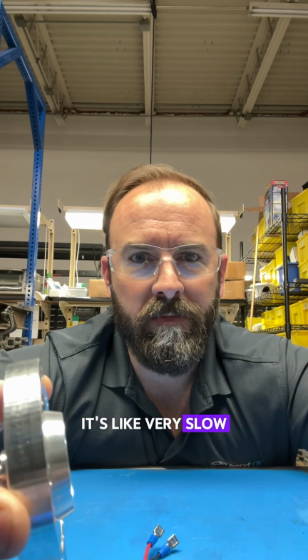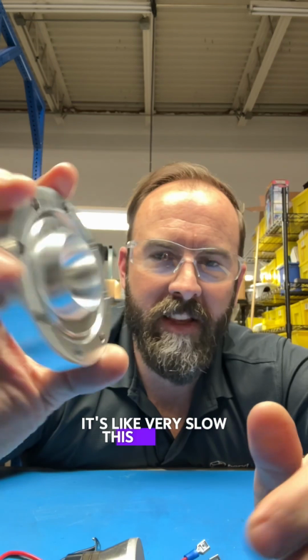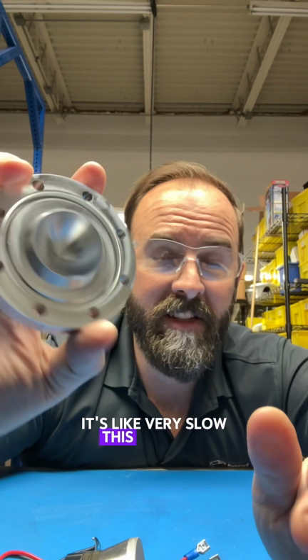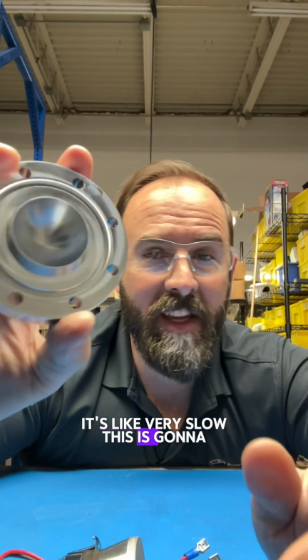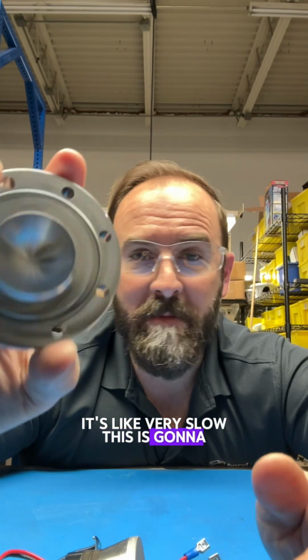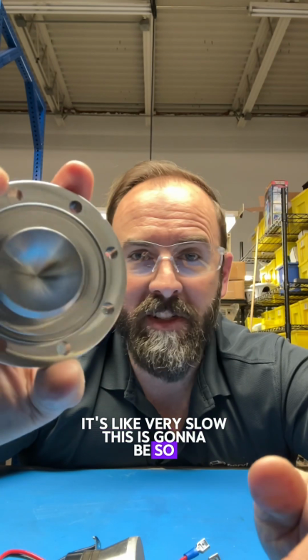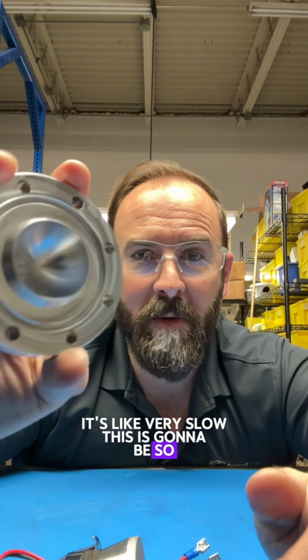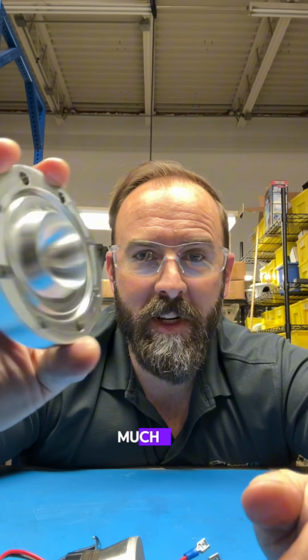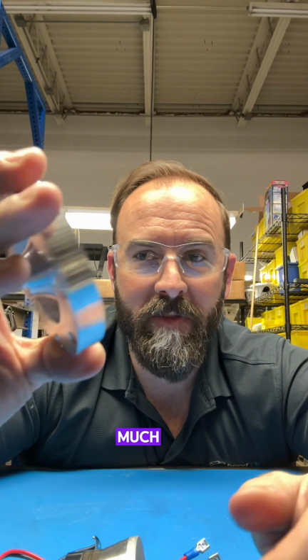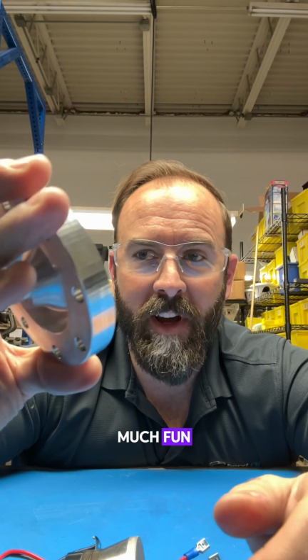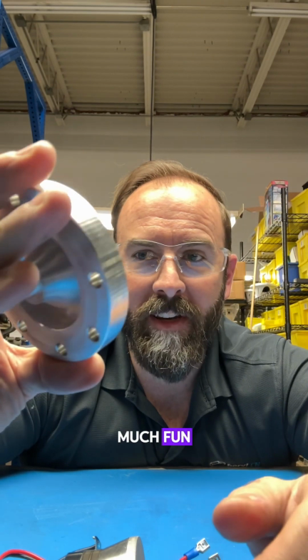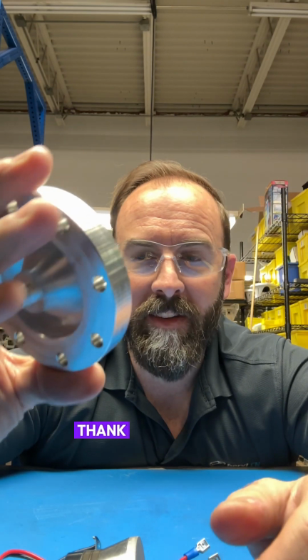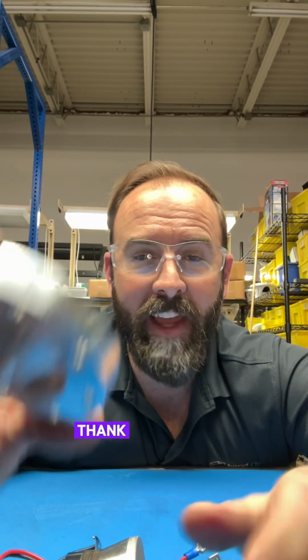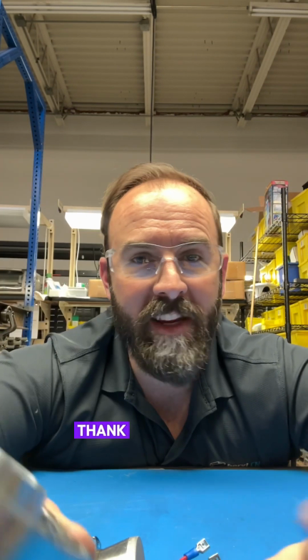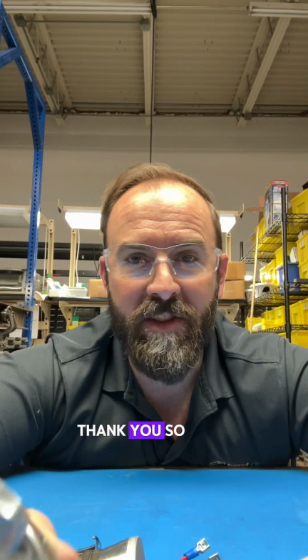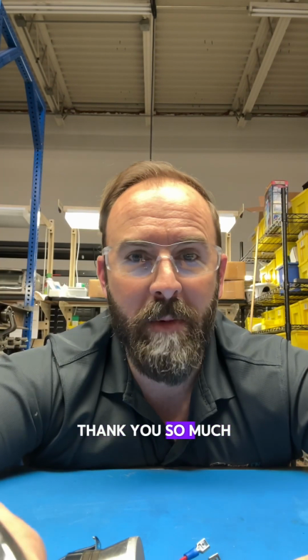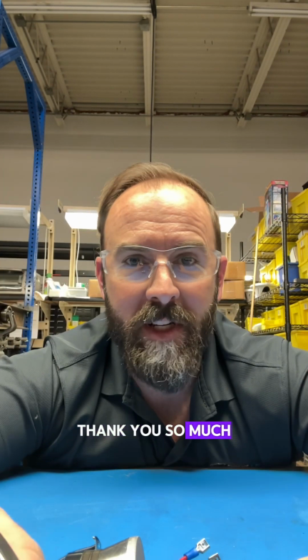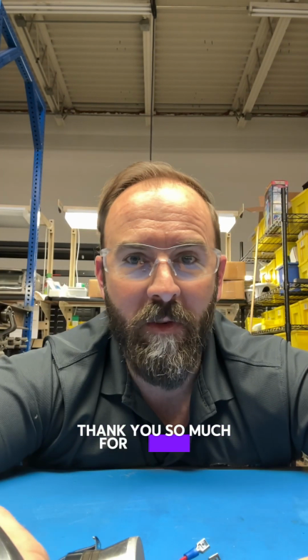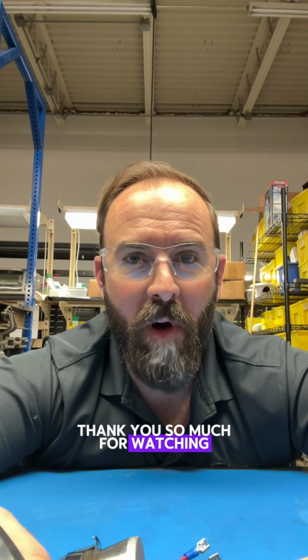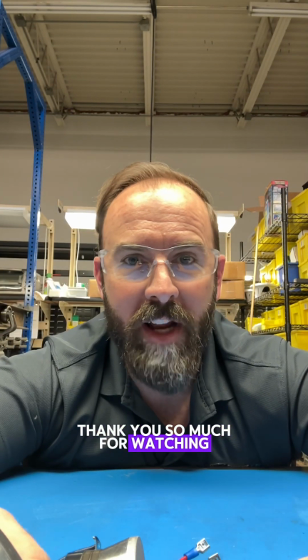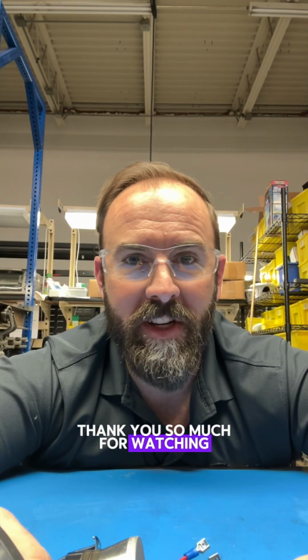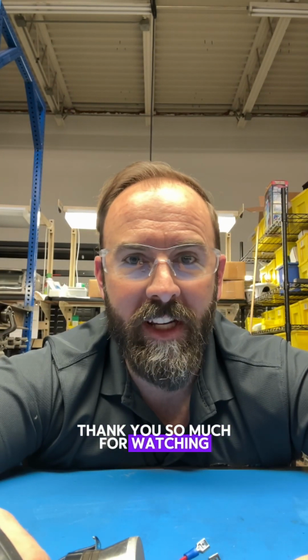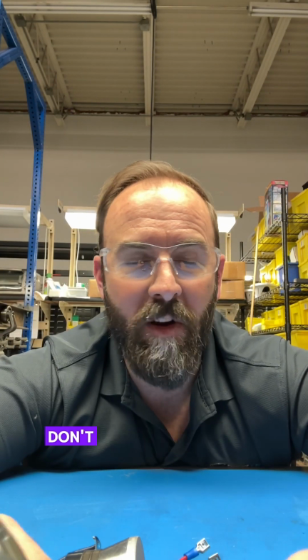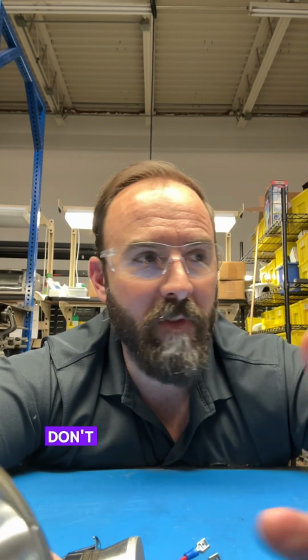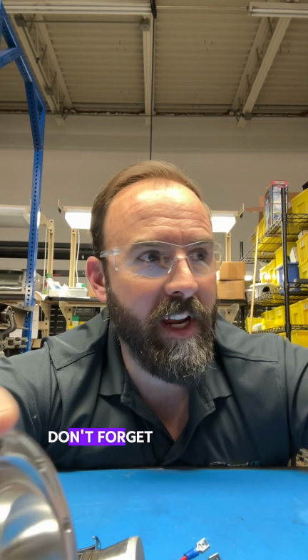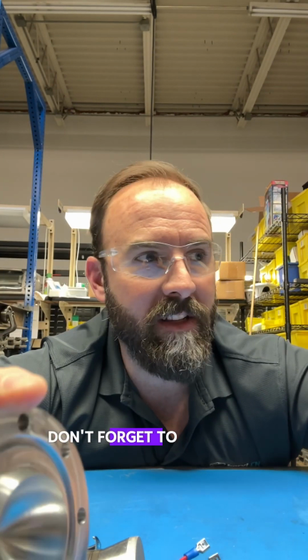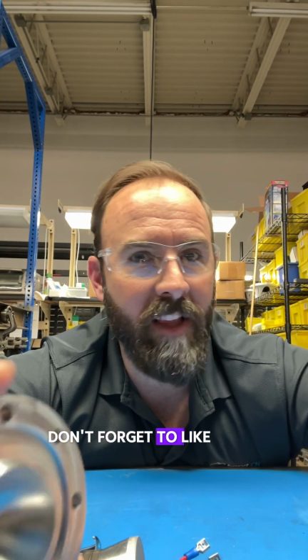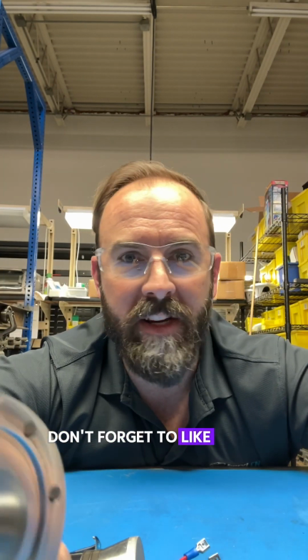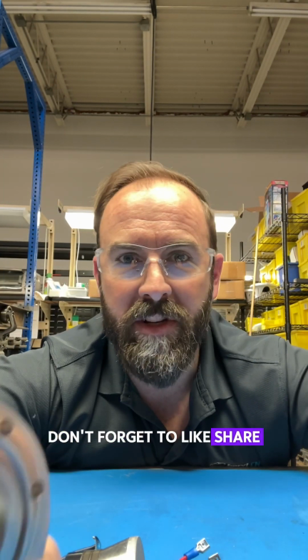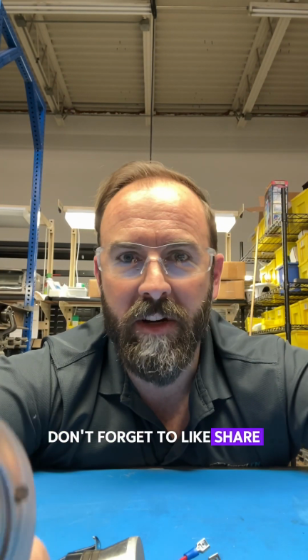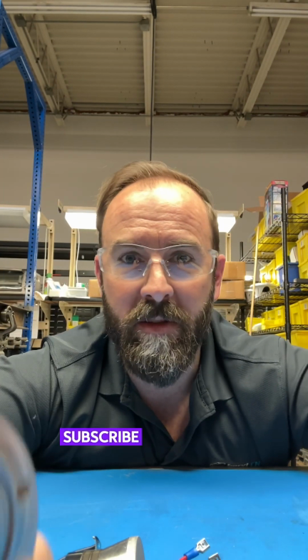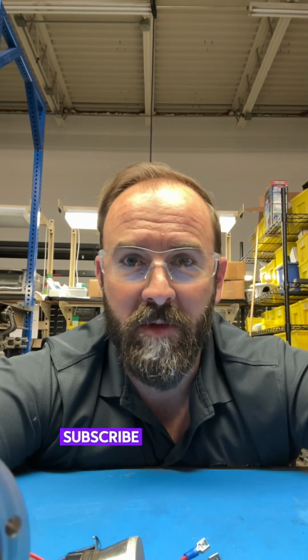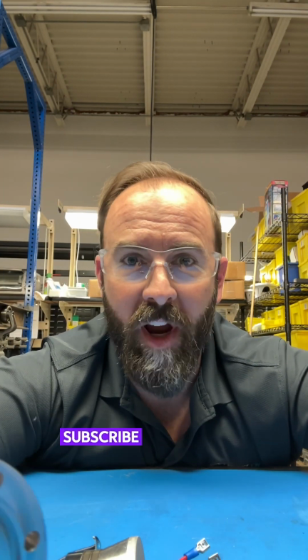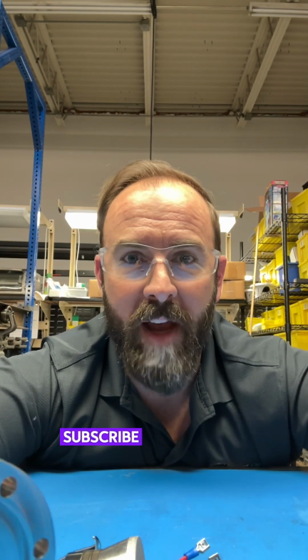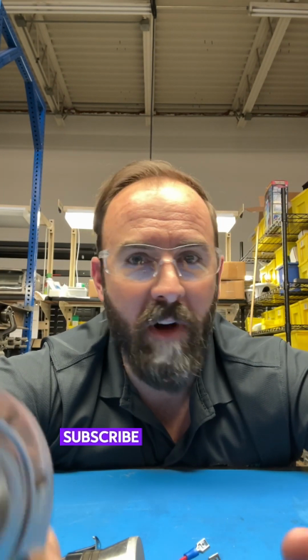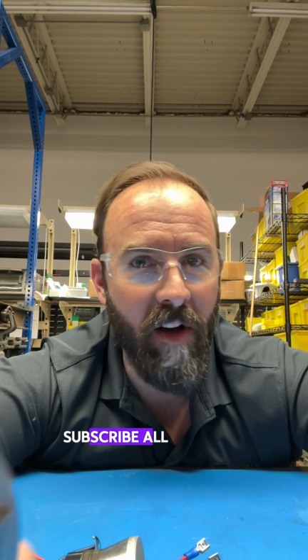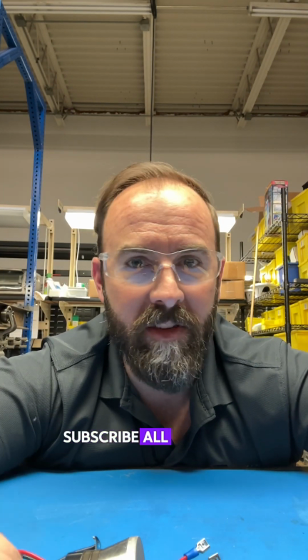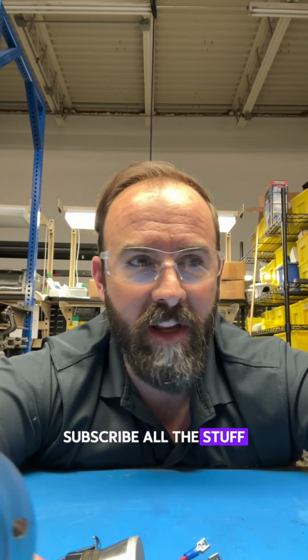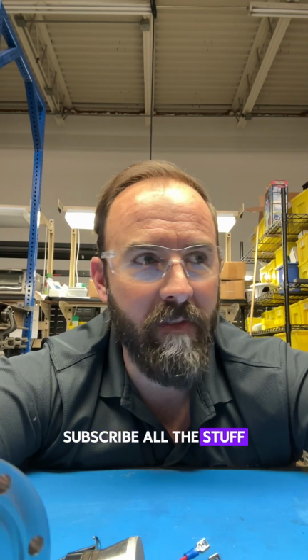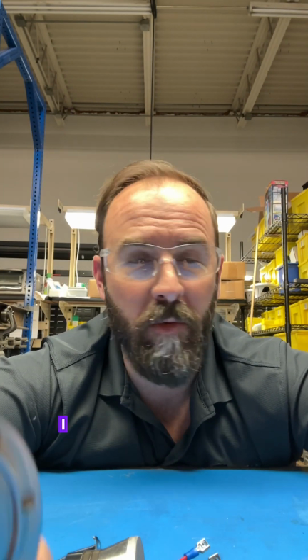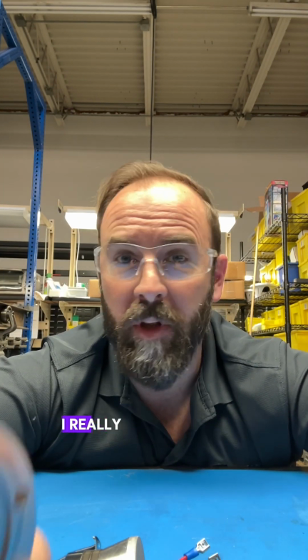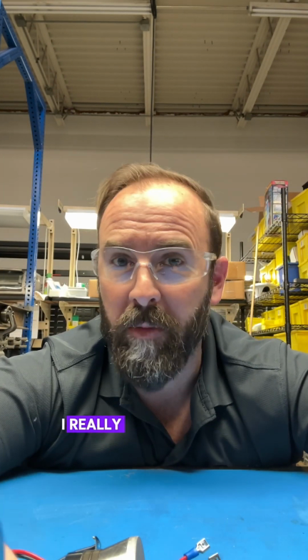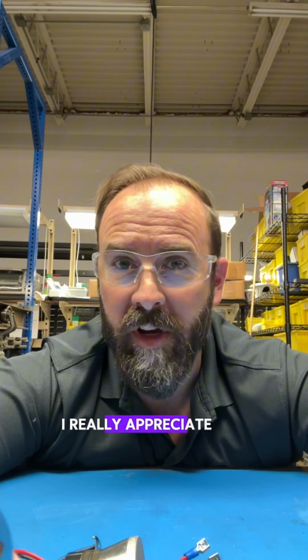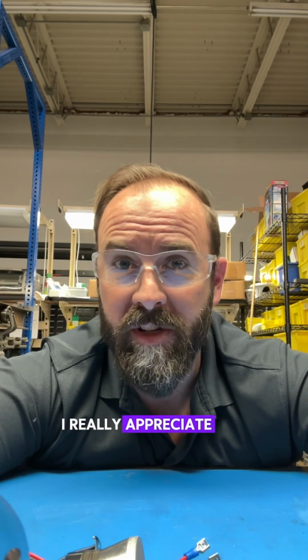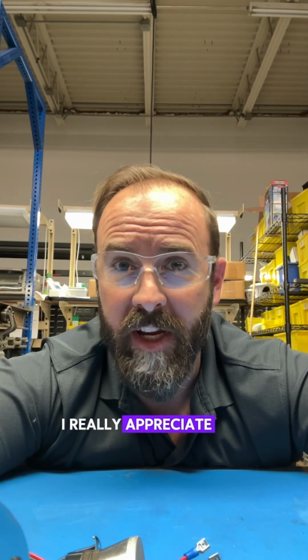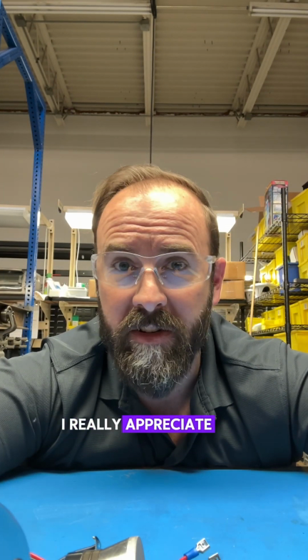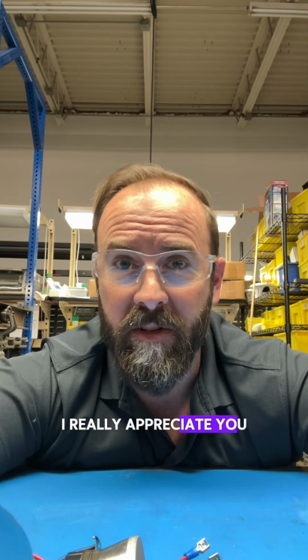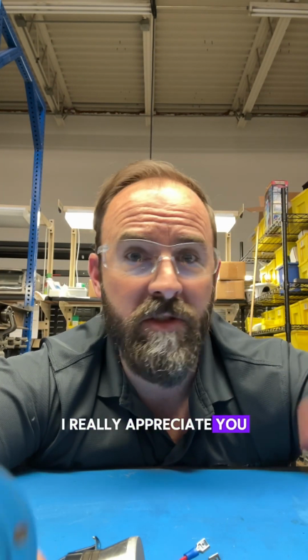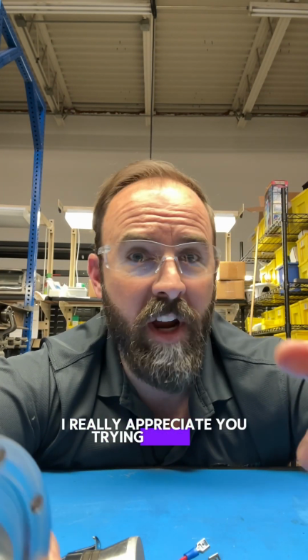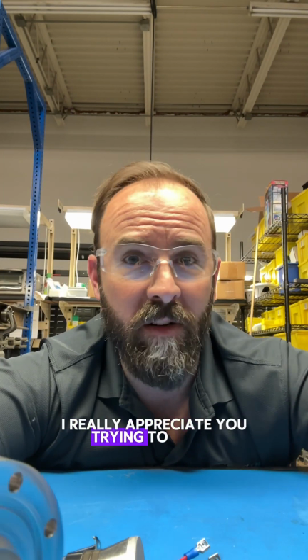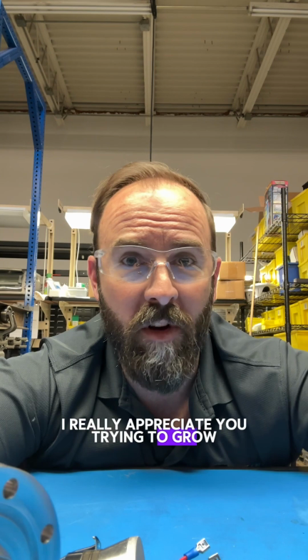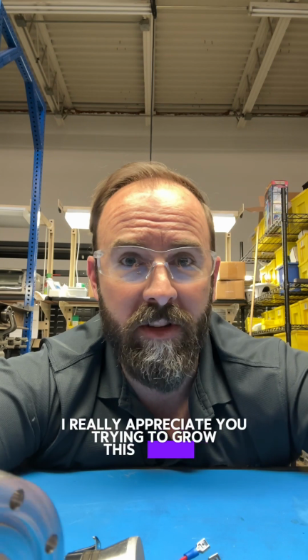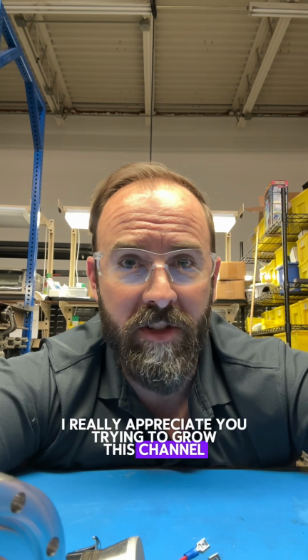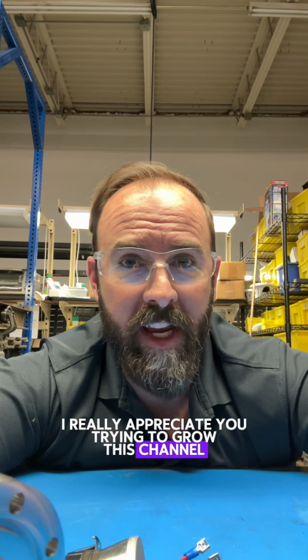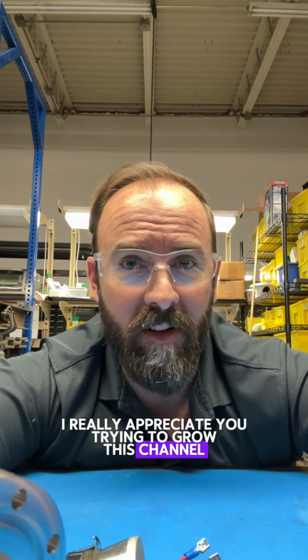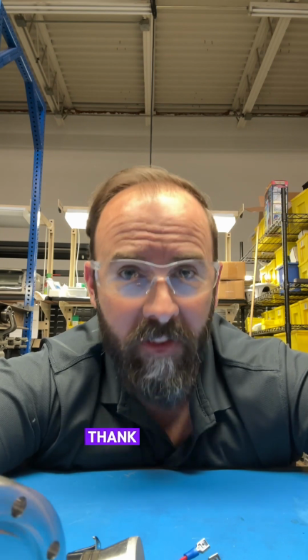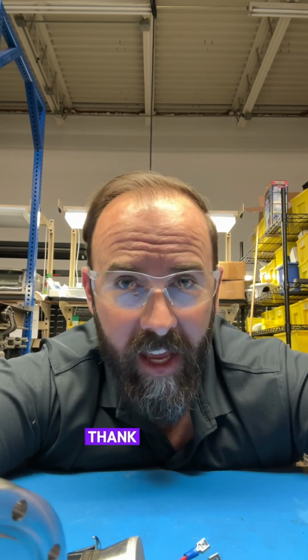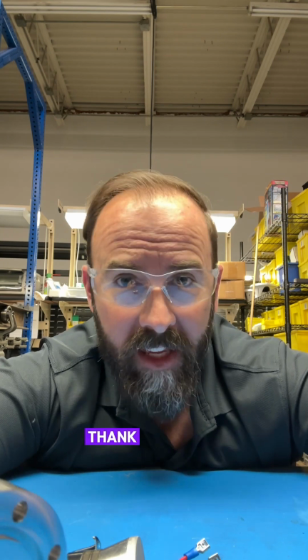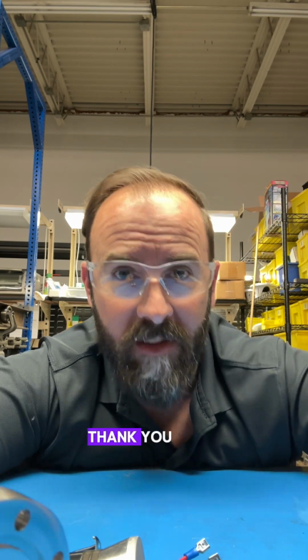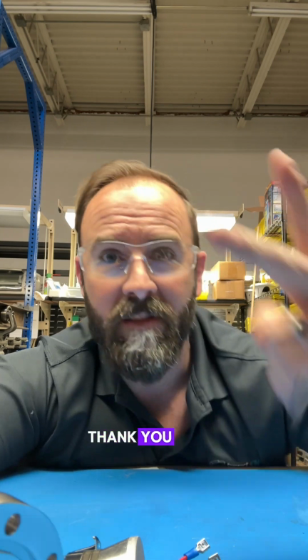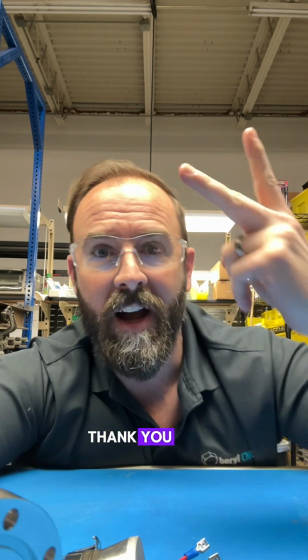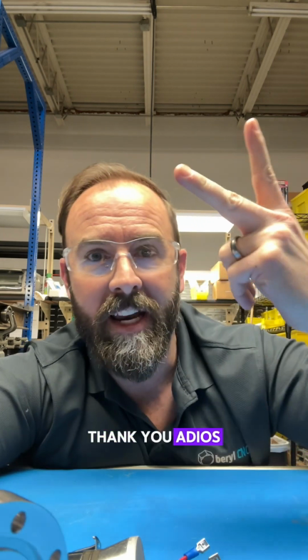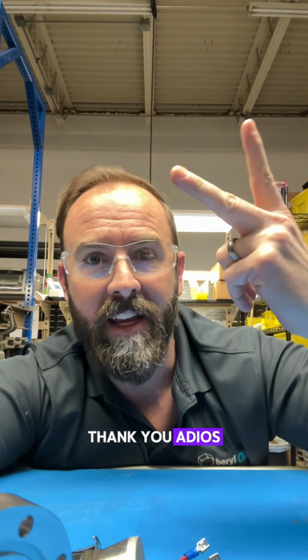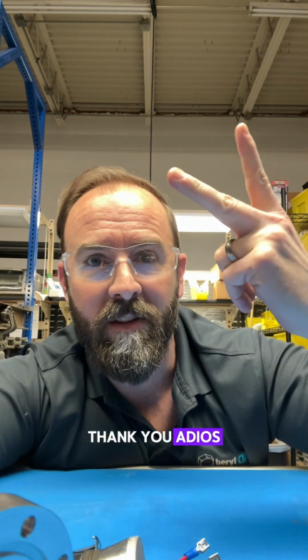This is going to be so much fun. Thank you so much for watching. Don't forget to like, share, subscribe — I really appreciate you trying to grow this channel. Thank you. Adios.